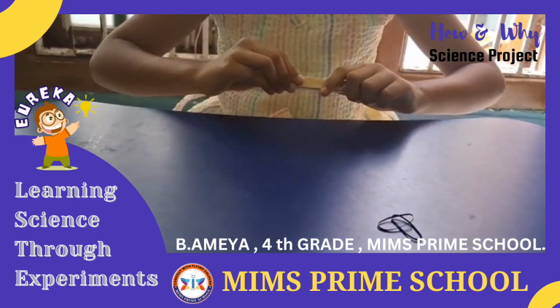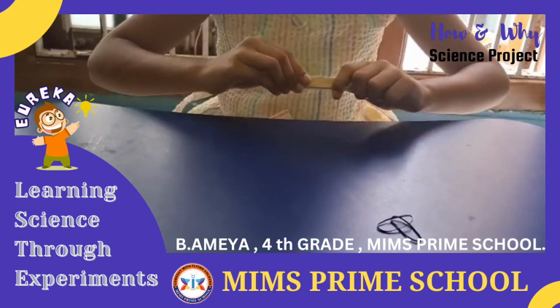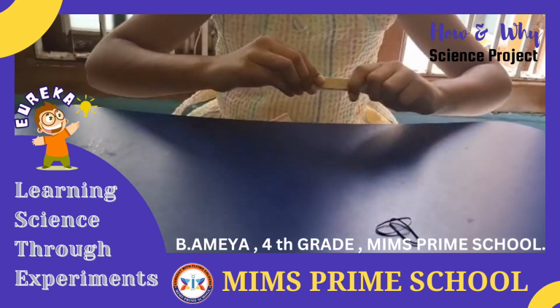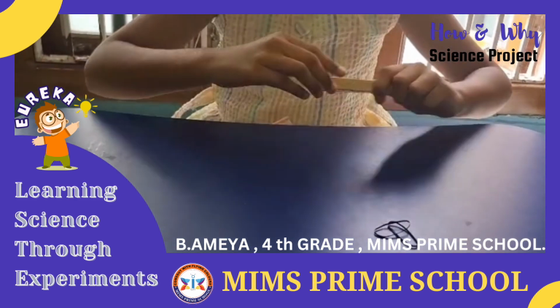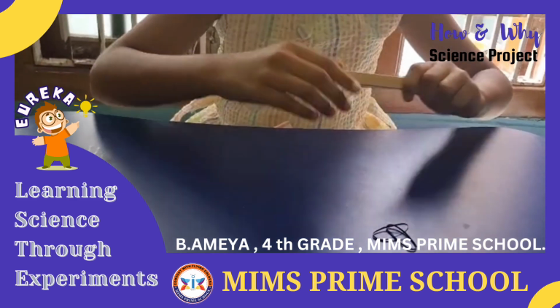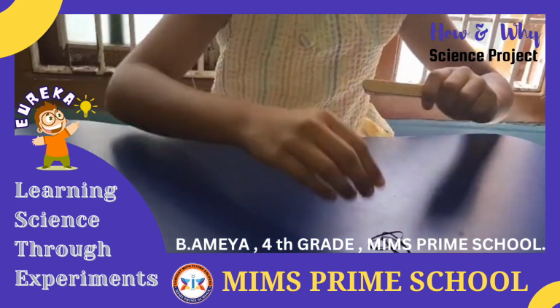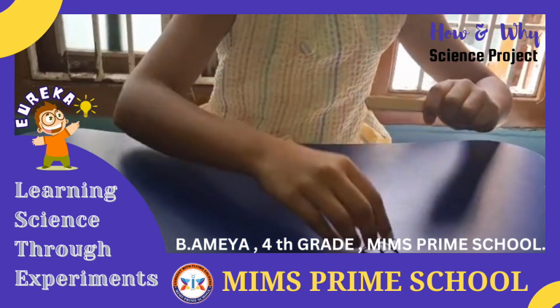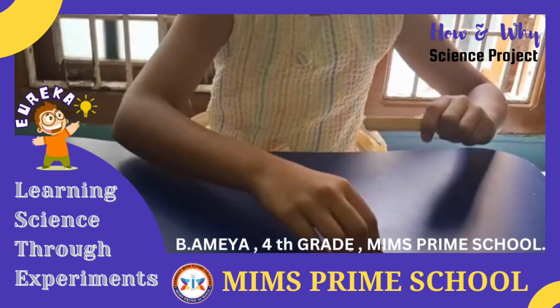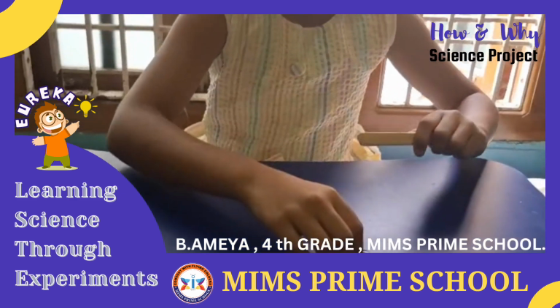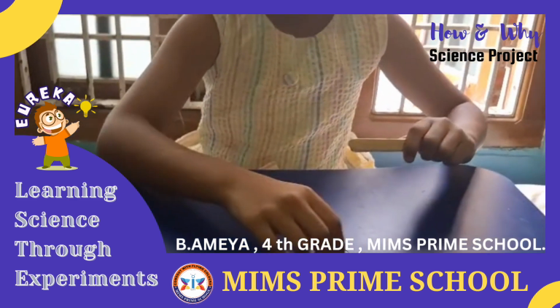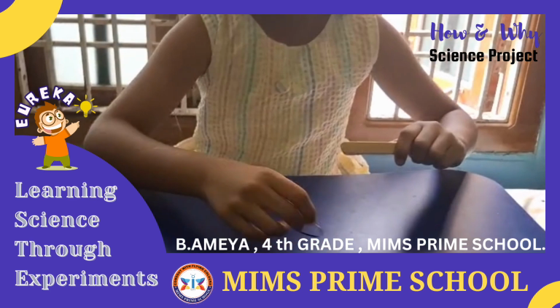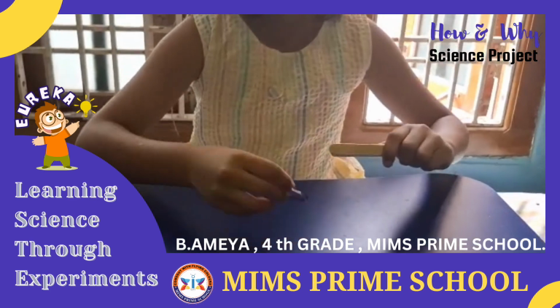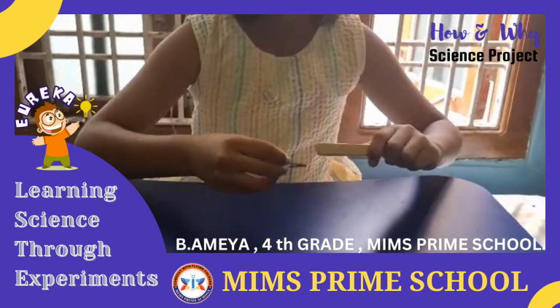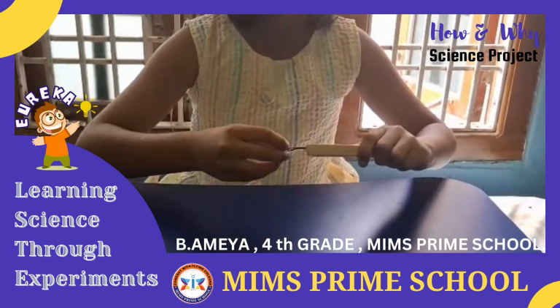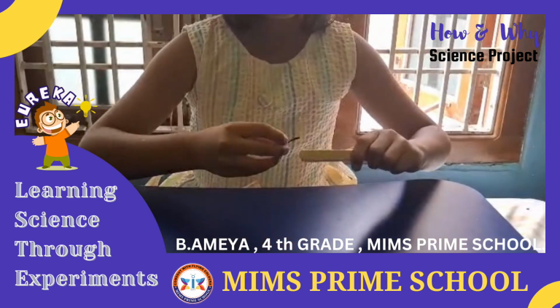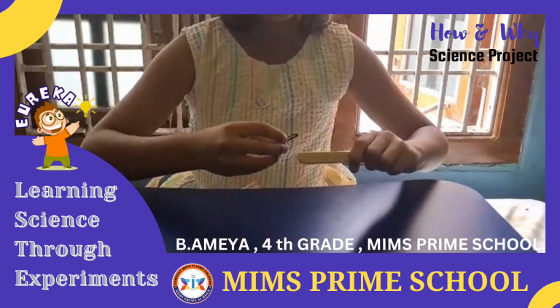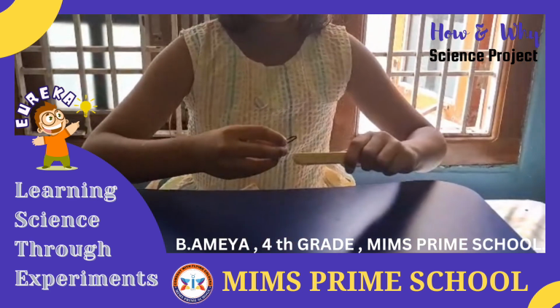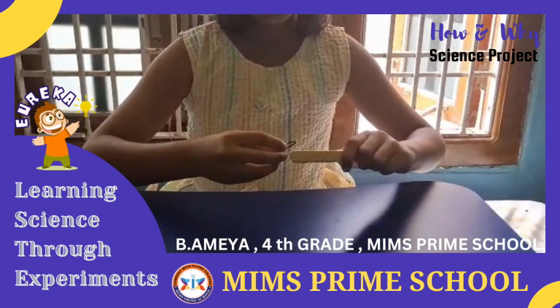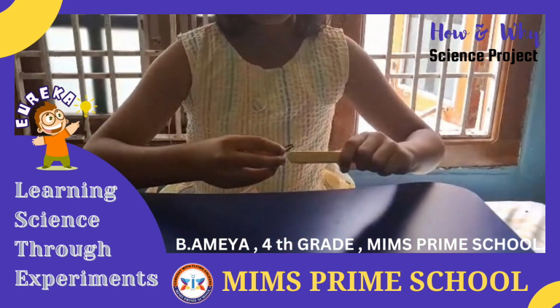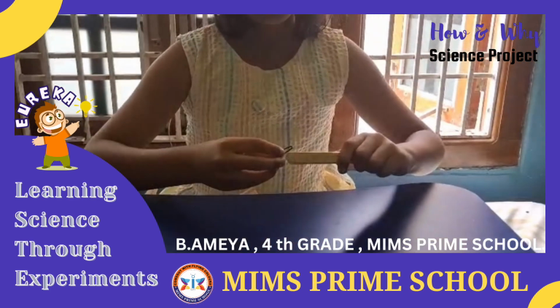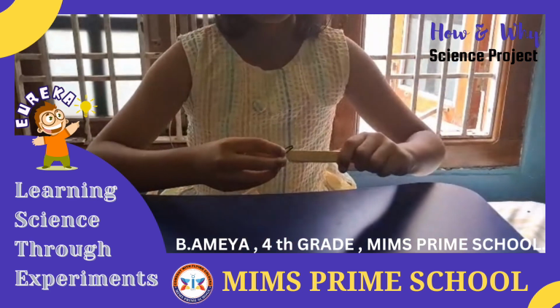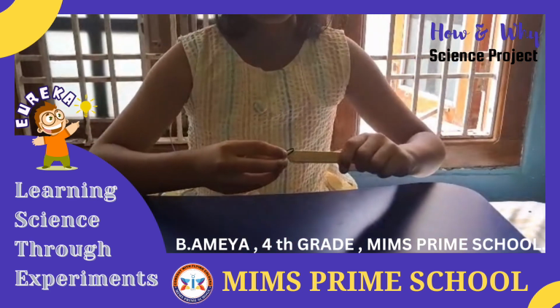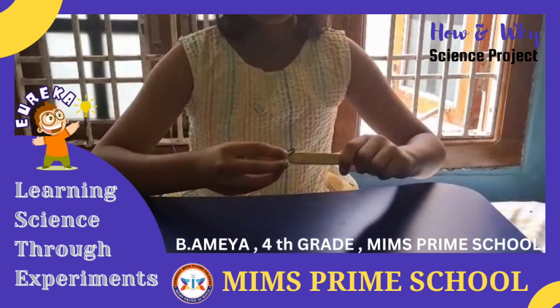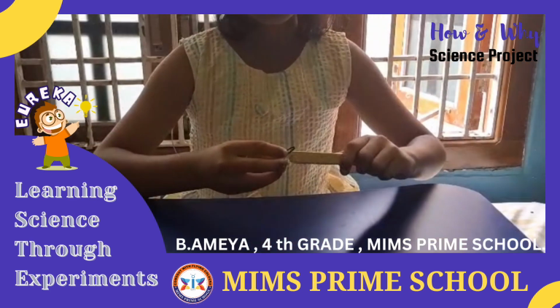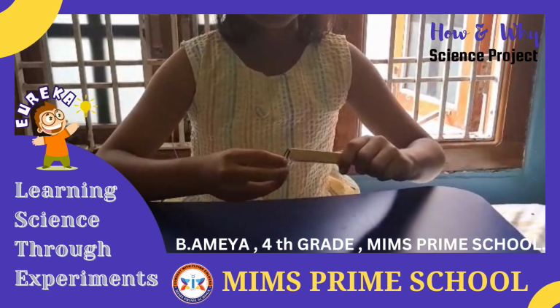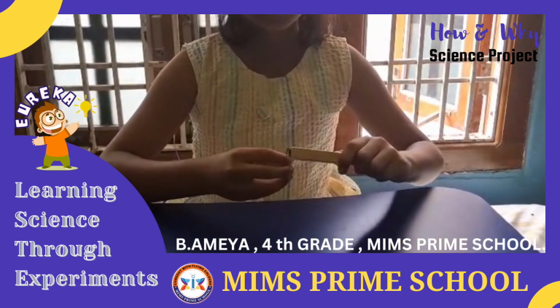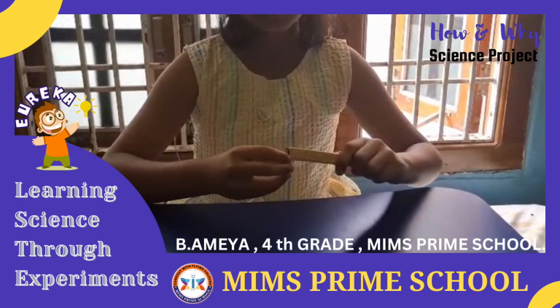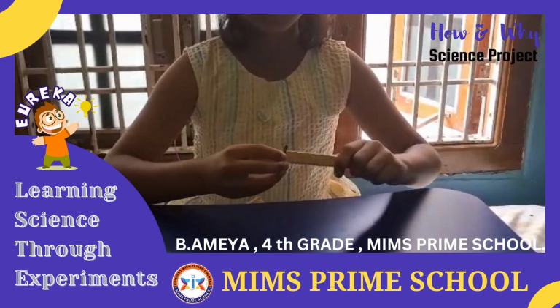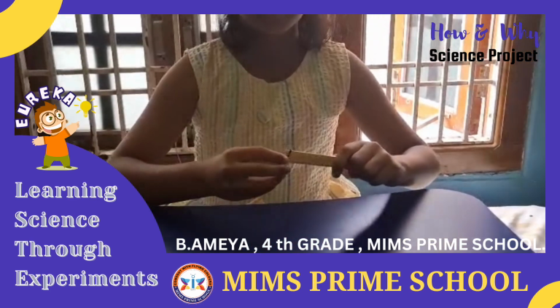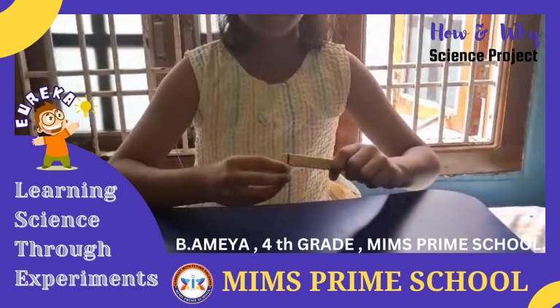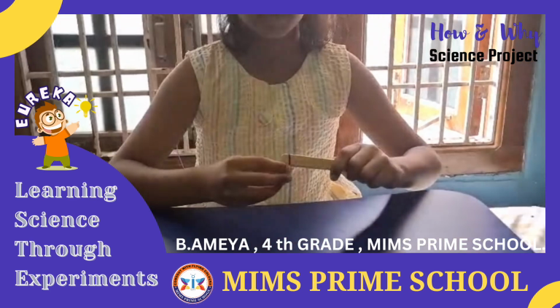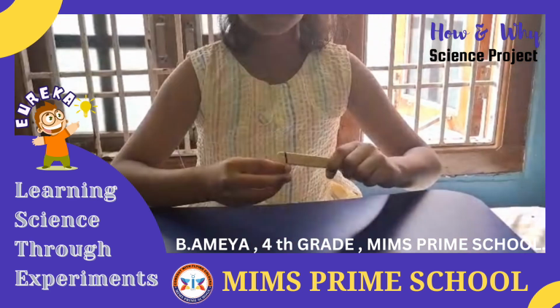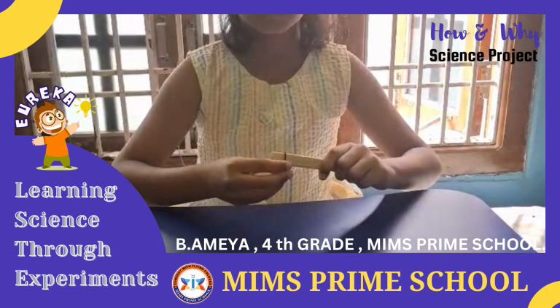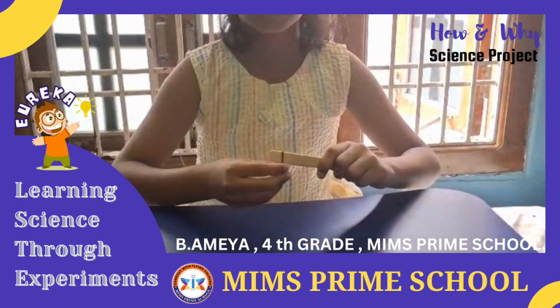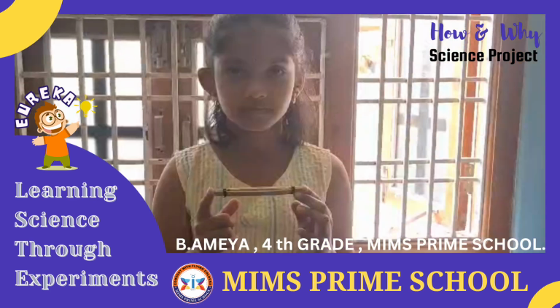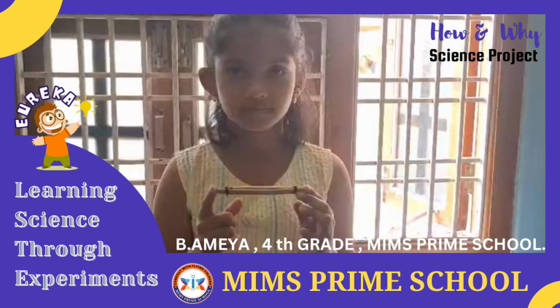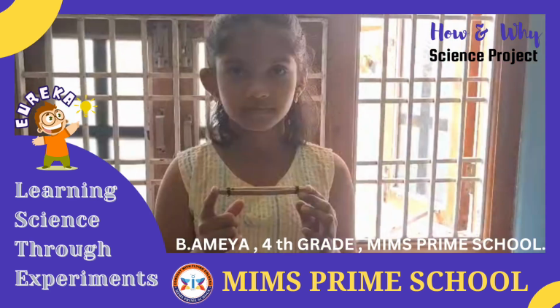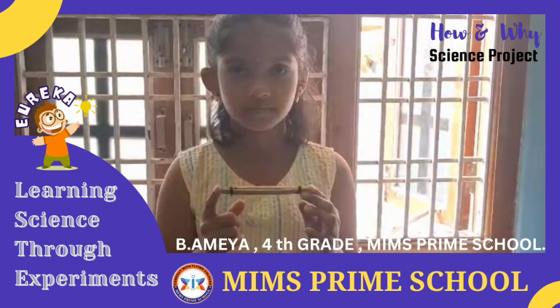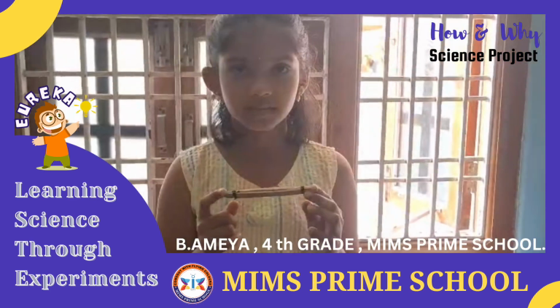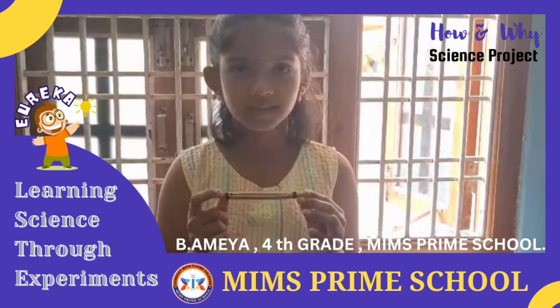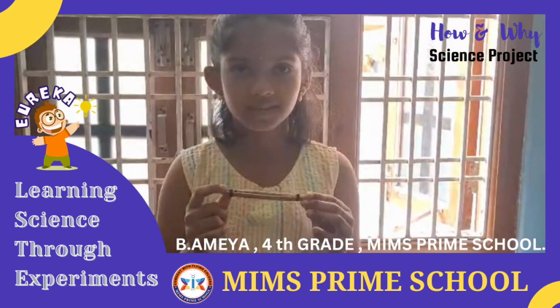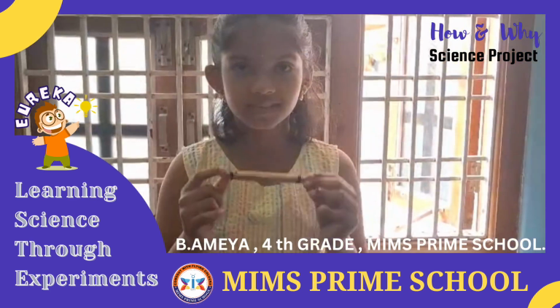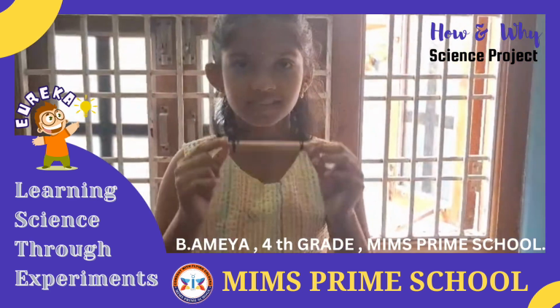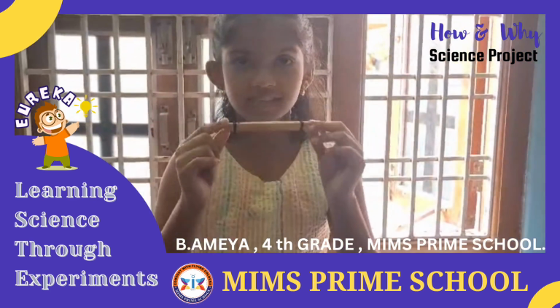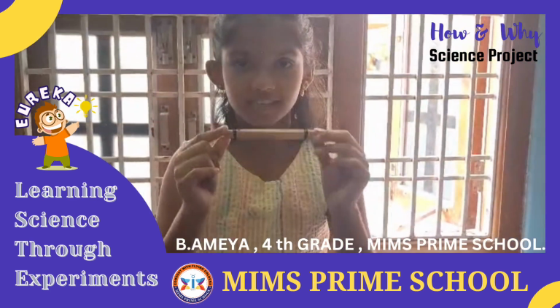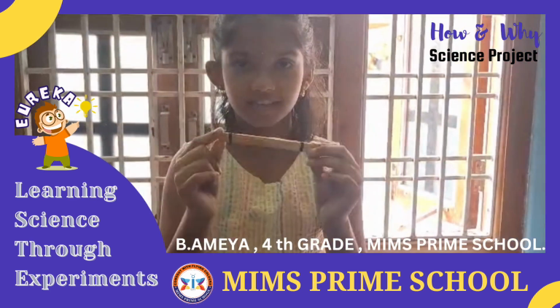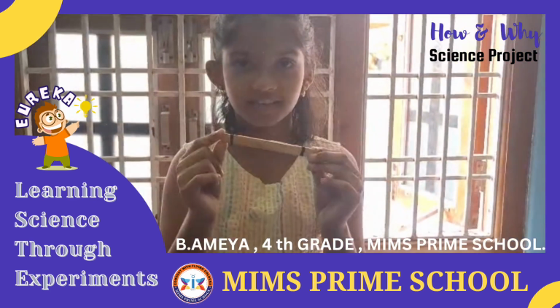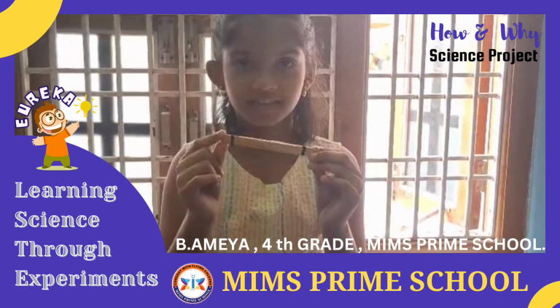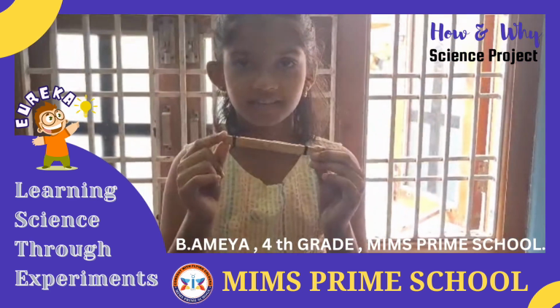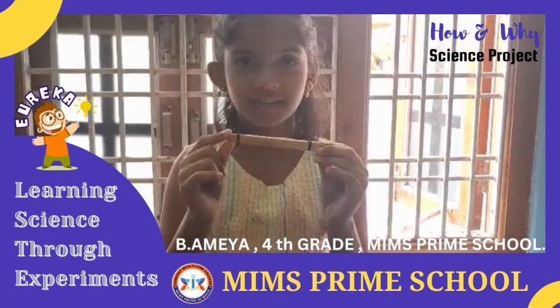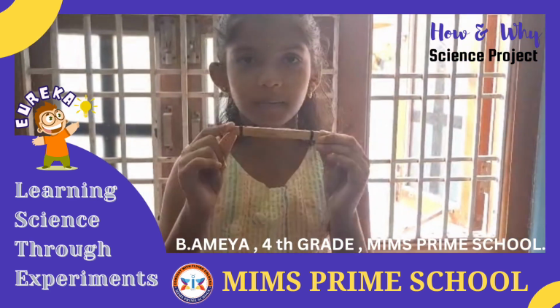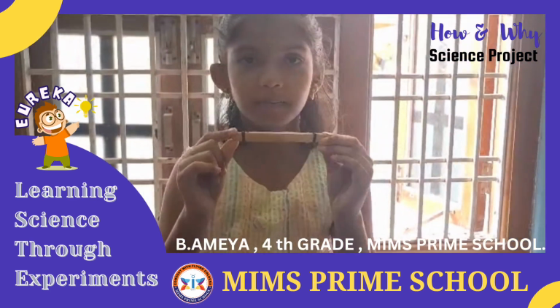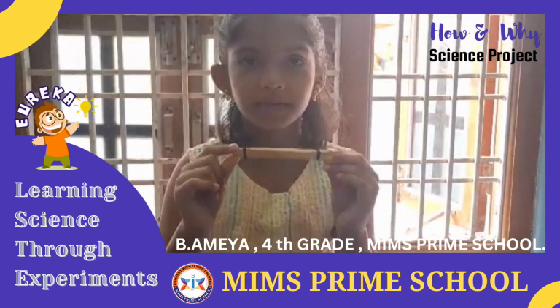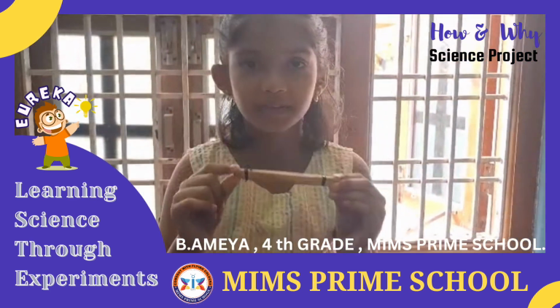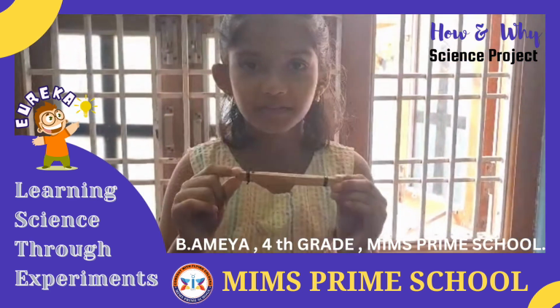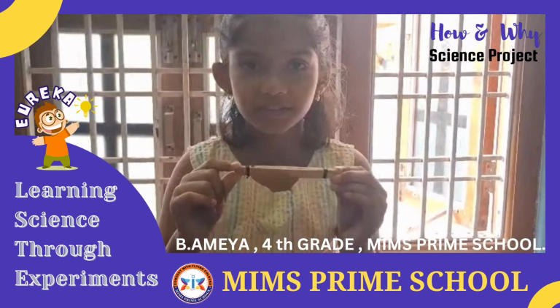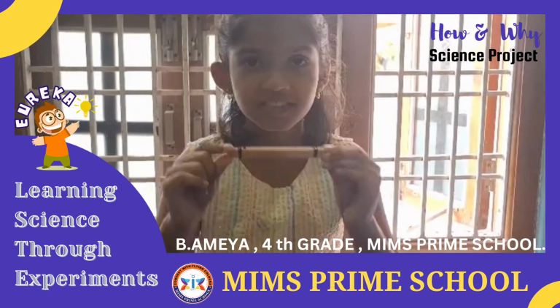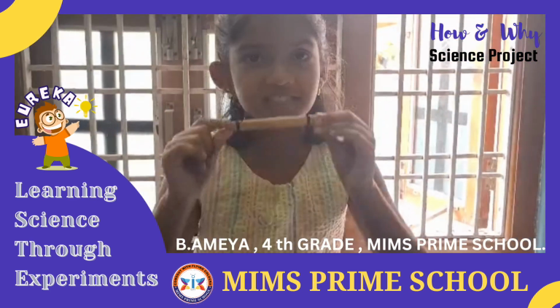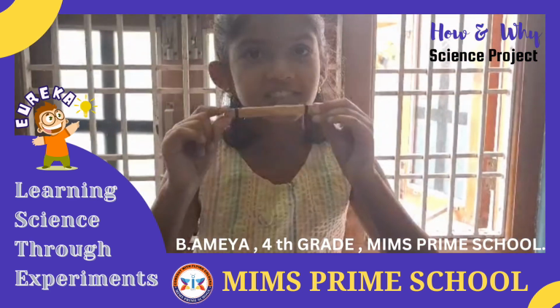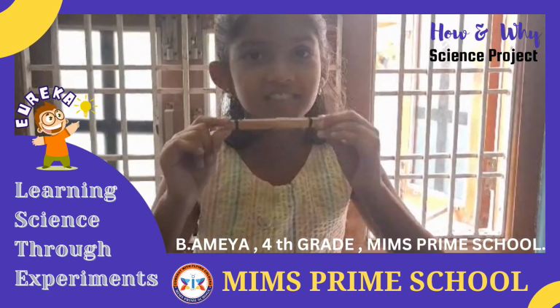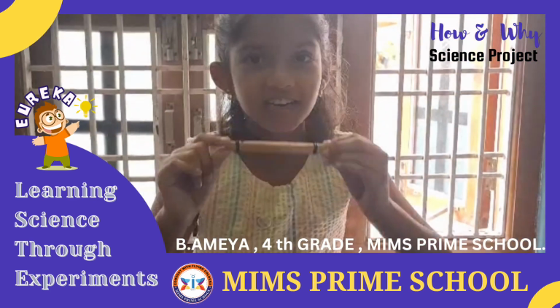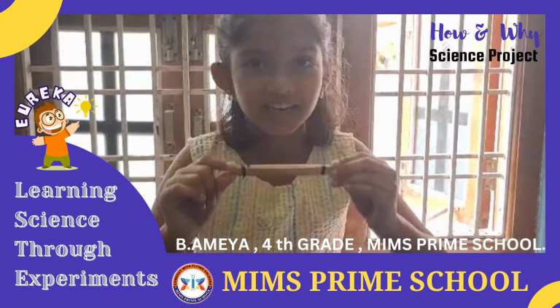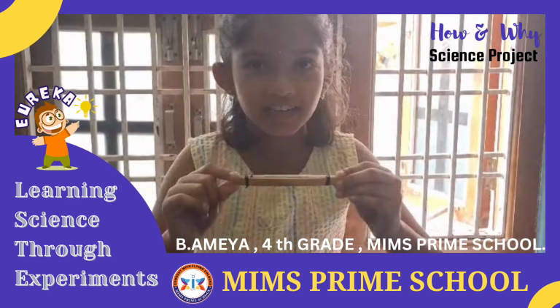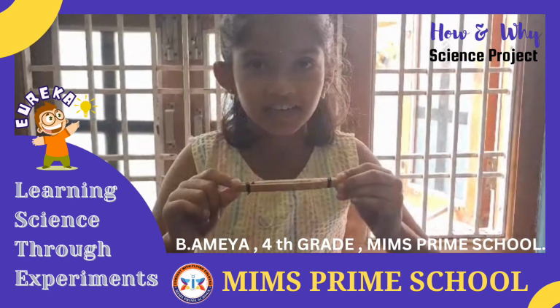Now tie both edges with rubber bands. The Paptit Wizzit is ready.